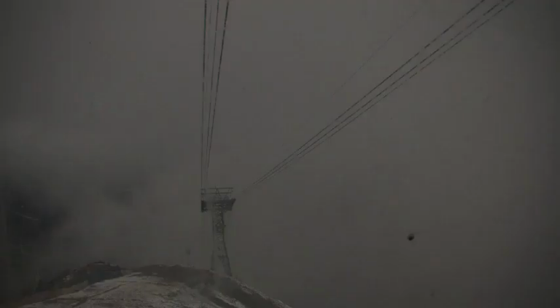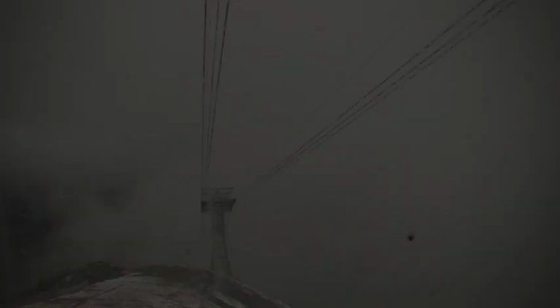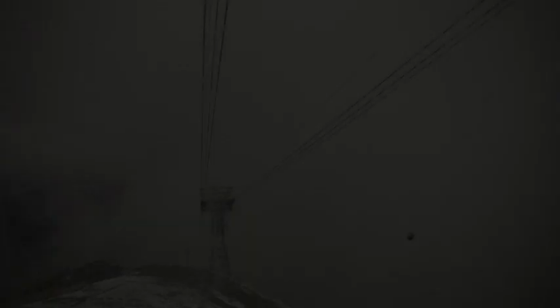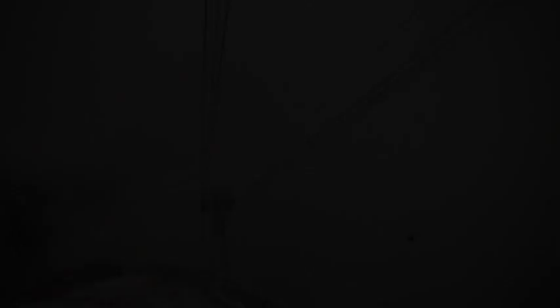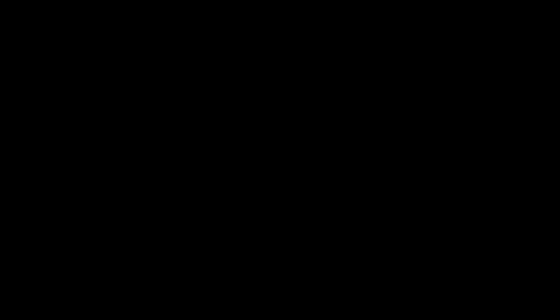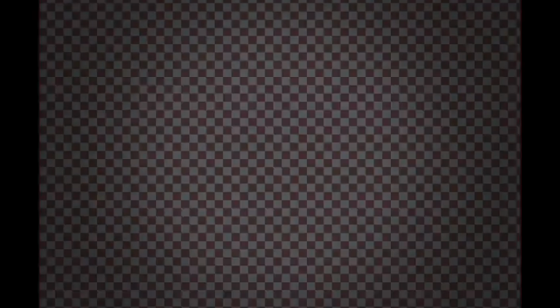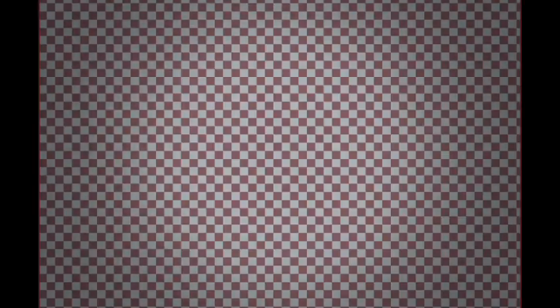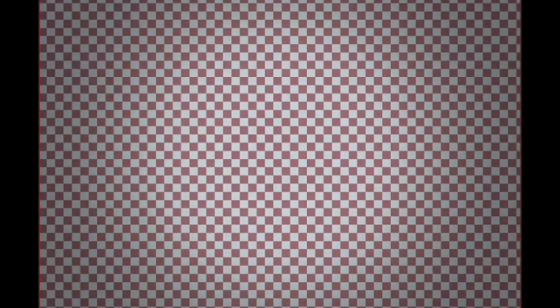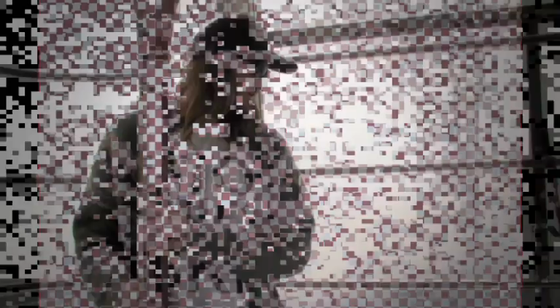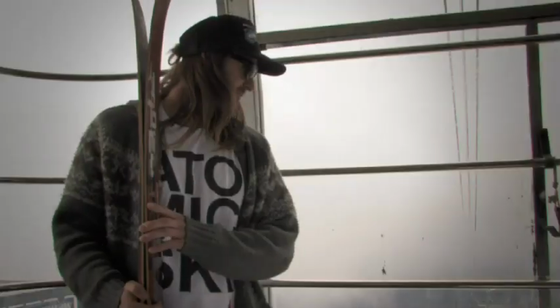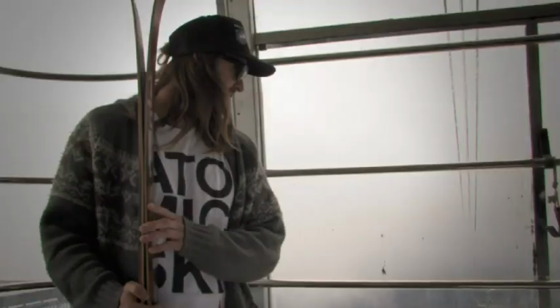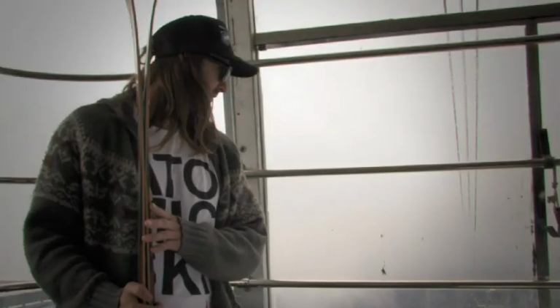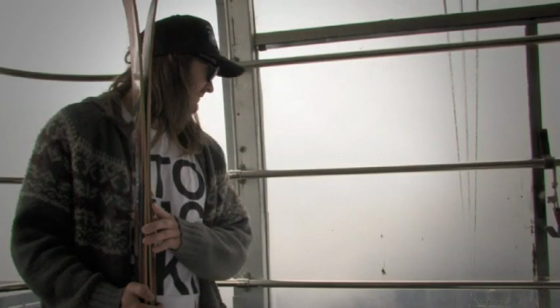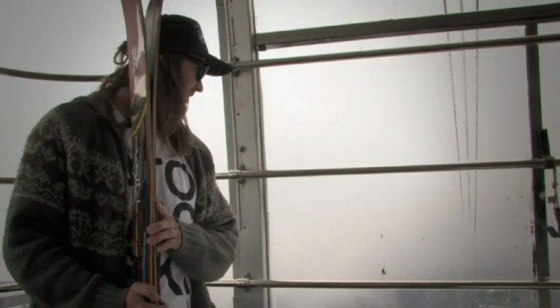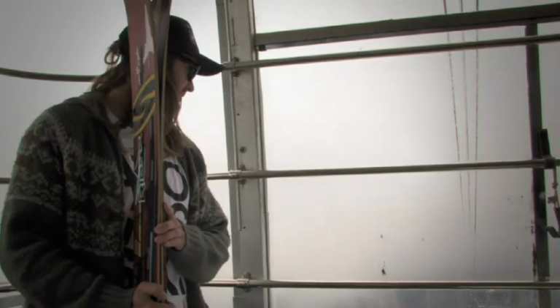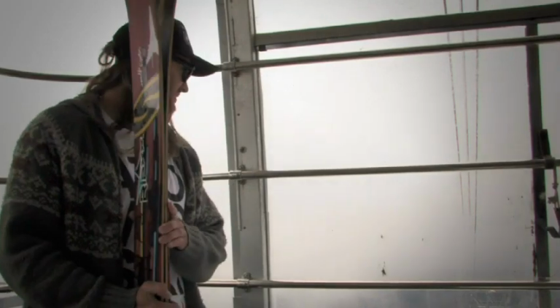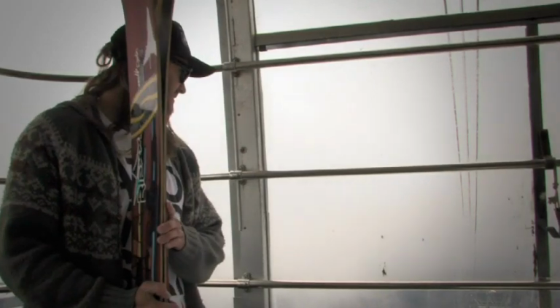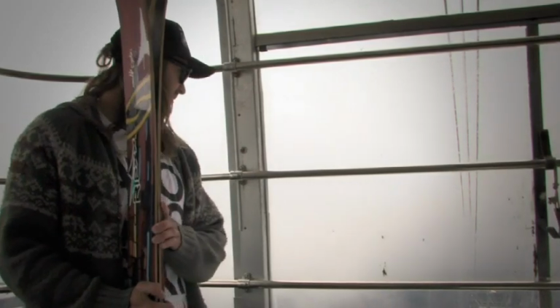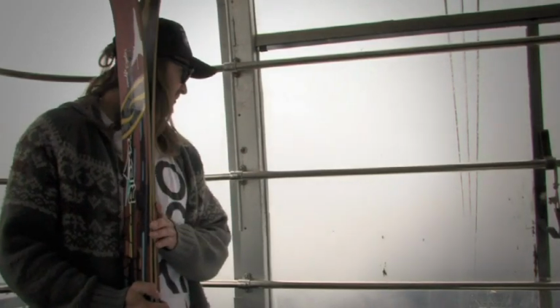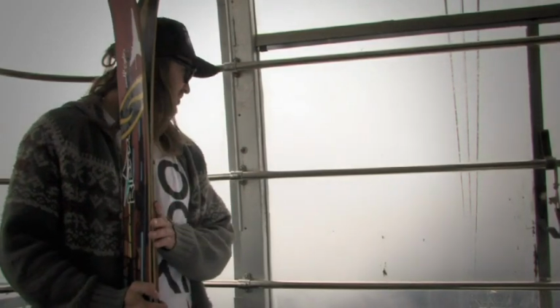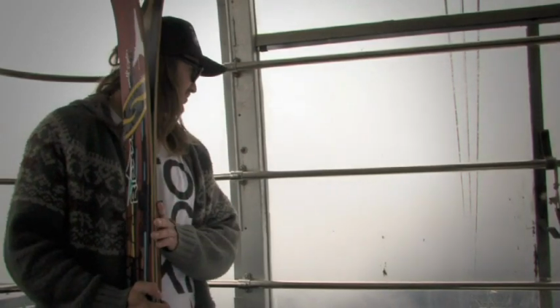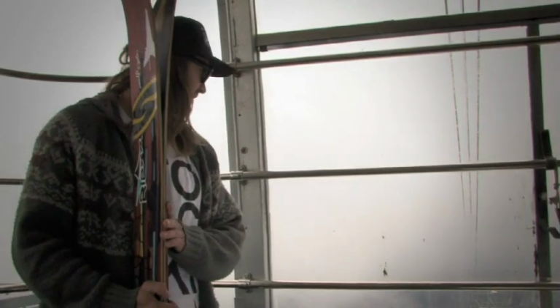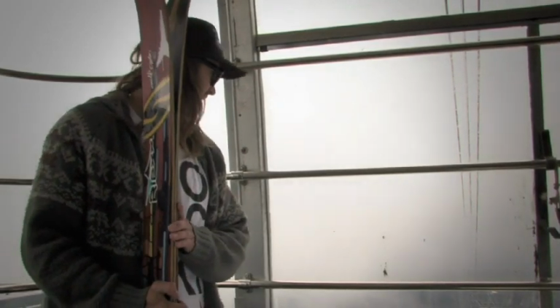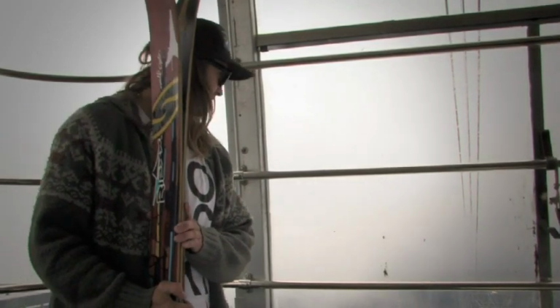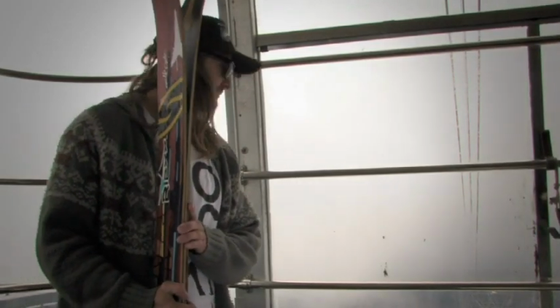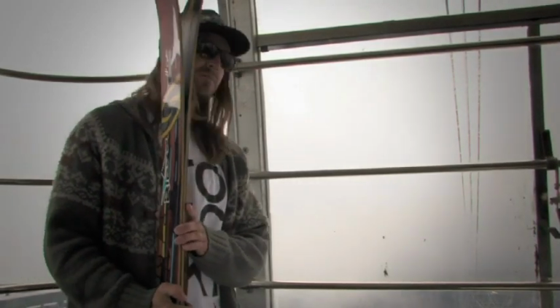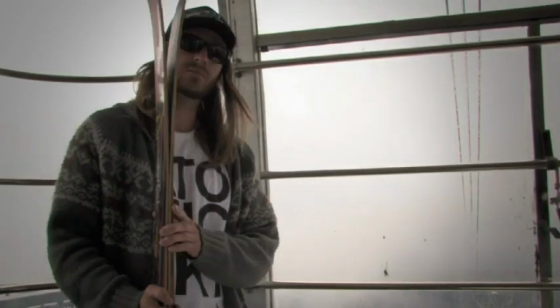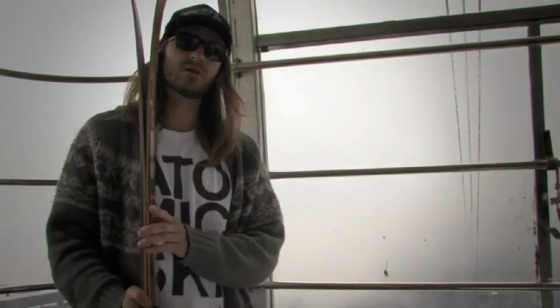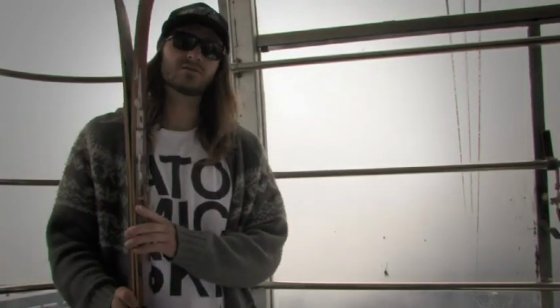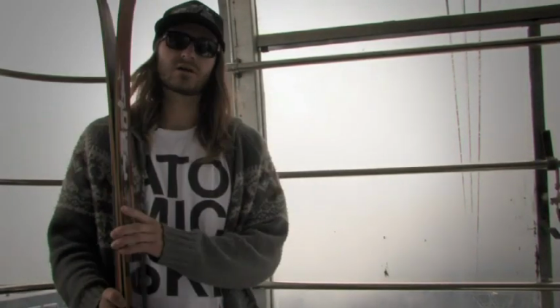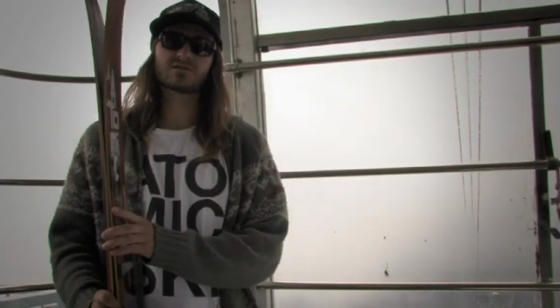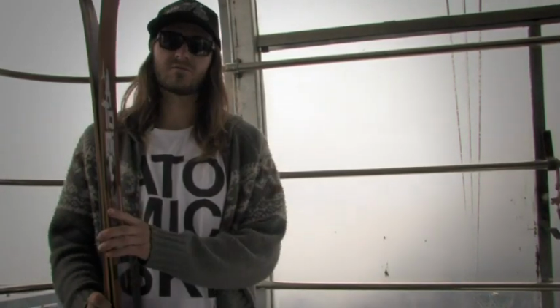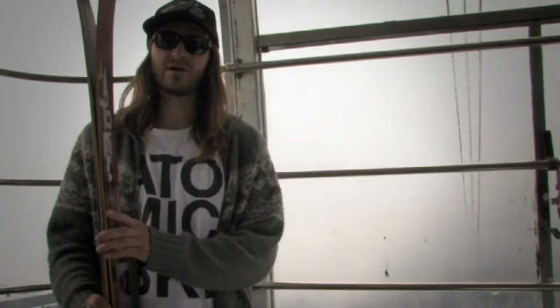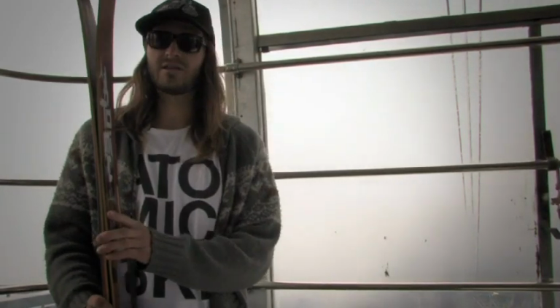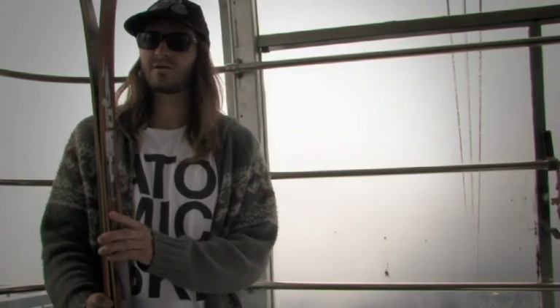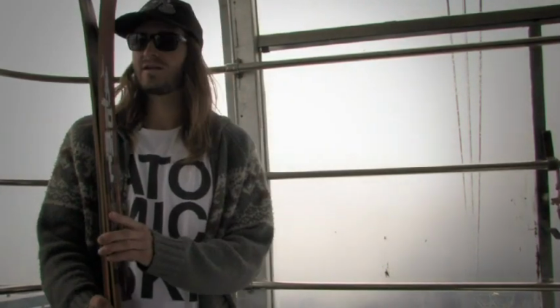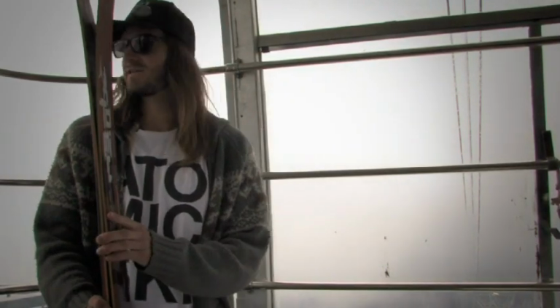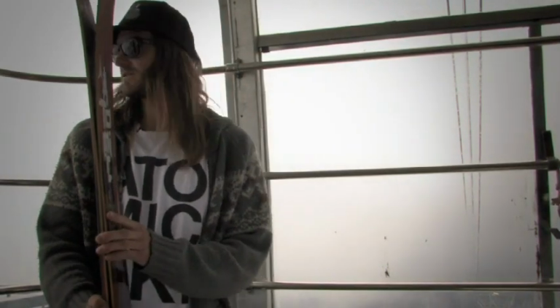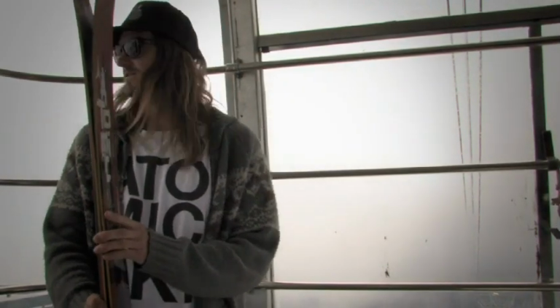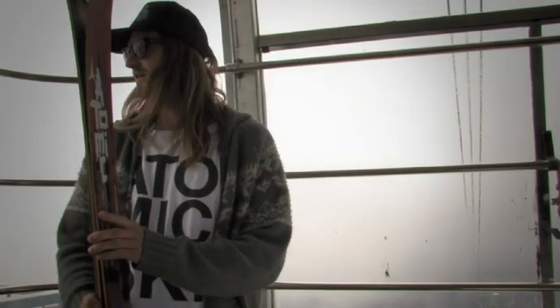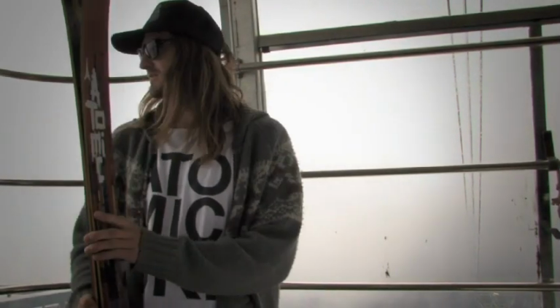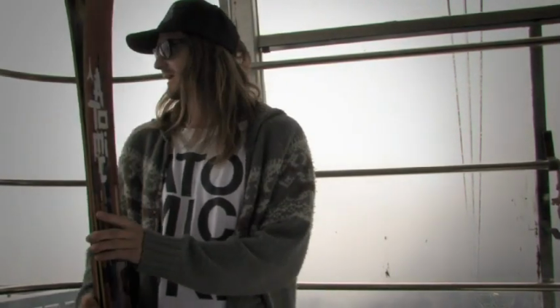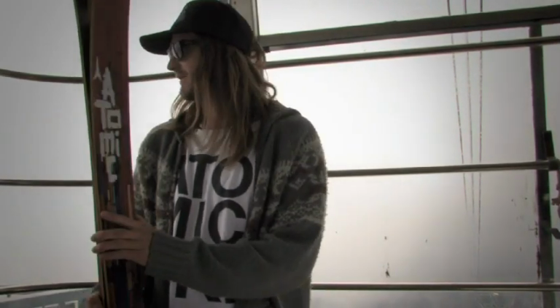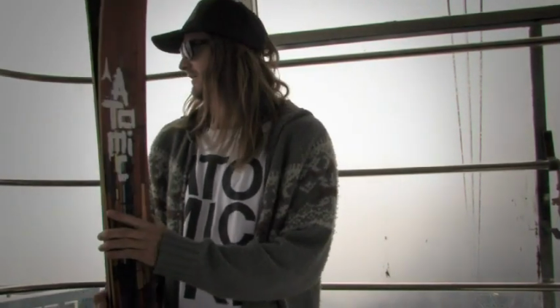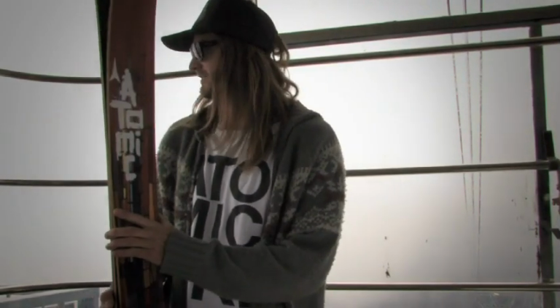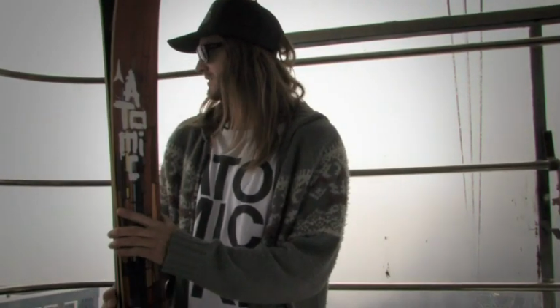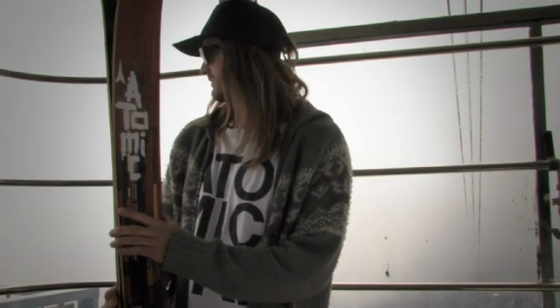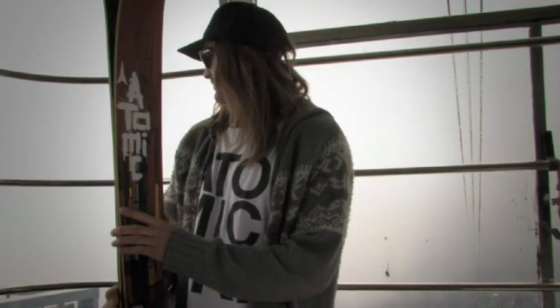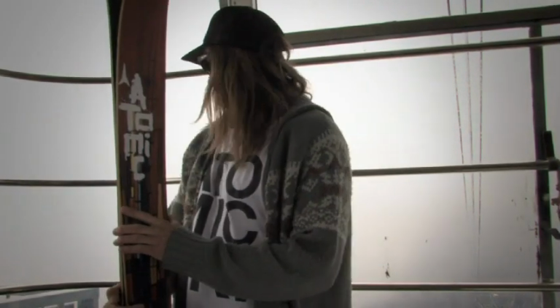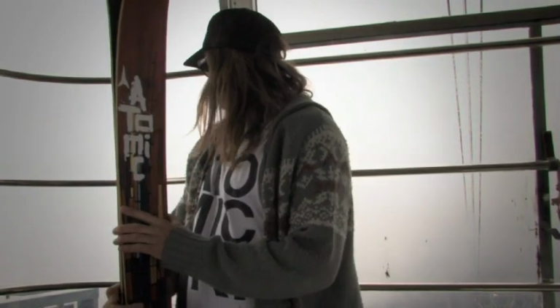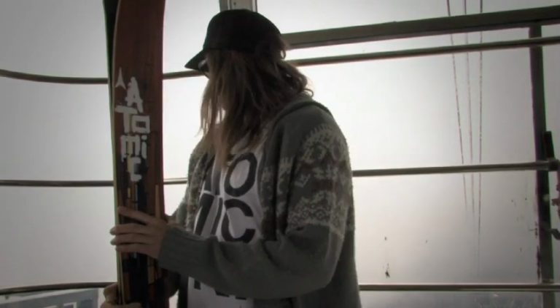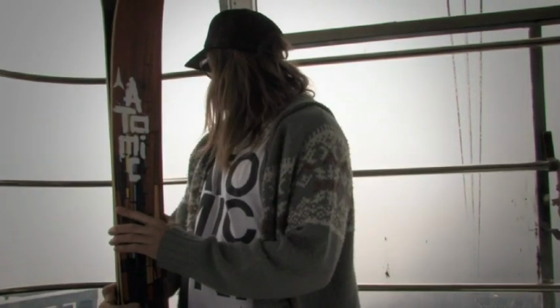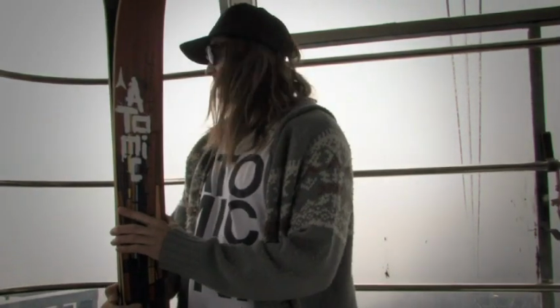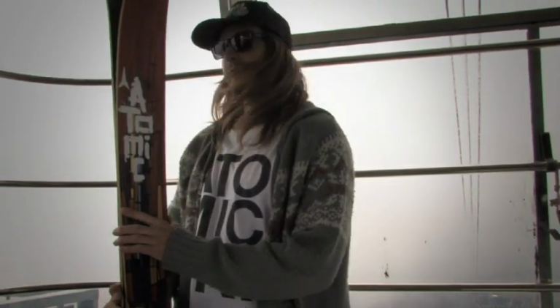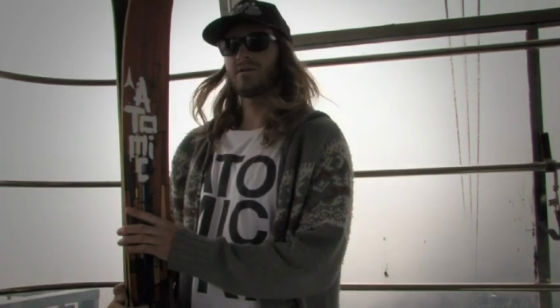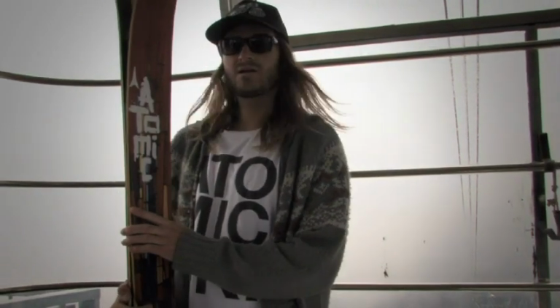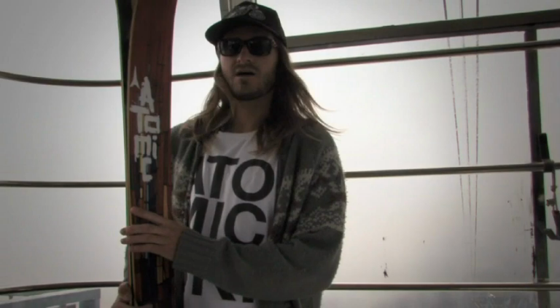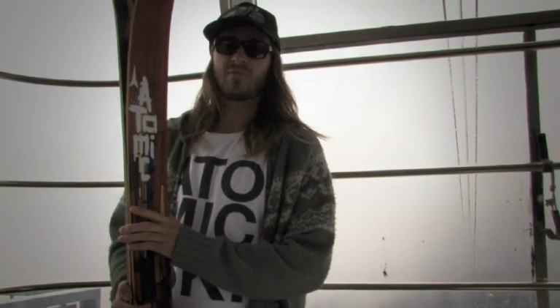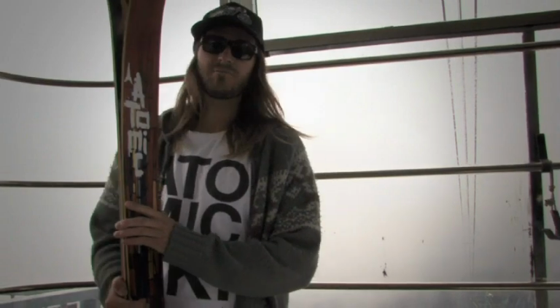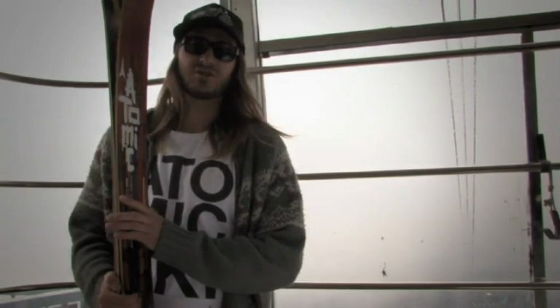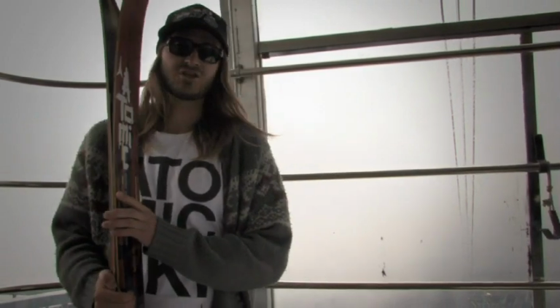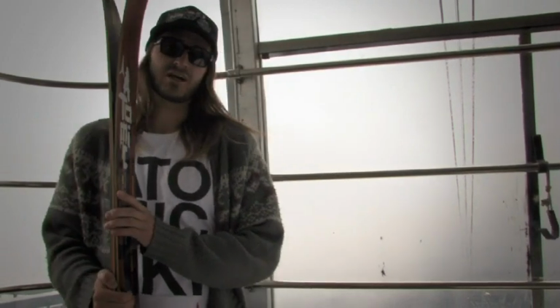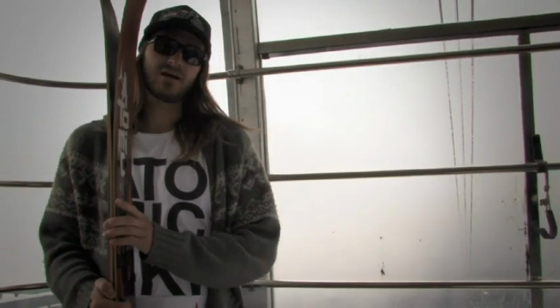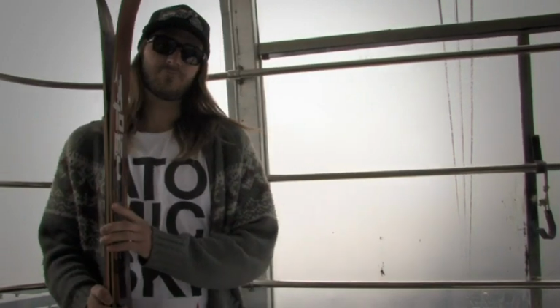I'm Todd Laguerre. We're up here at the top of the Snowbird tram. It's October 9th. We've got a nice little dusting out here, so I thought we'd come up and check it out.